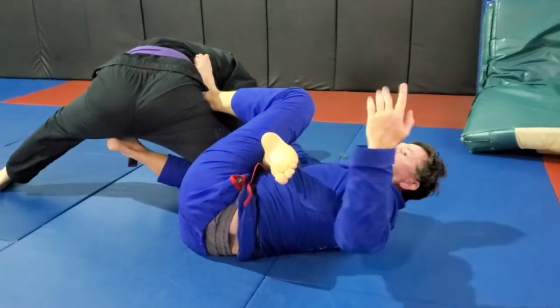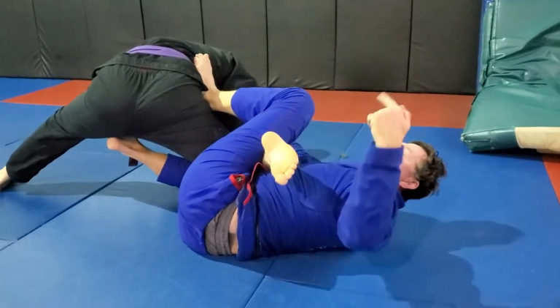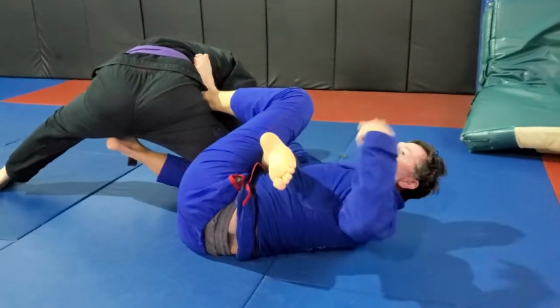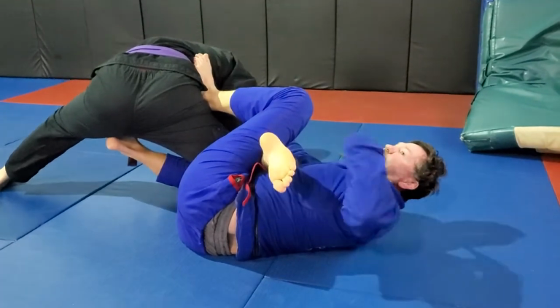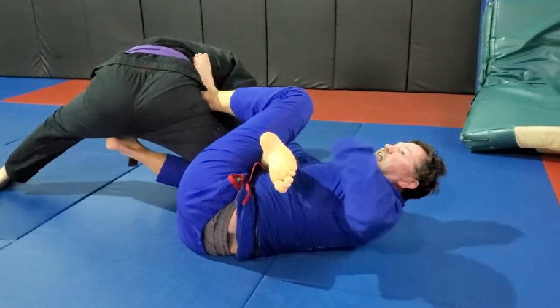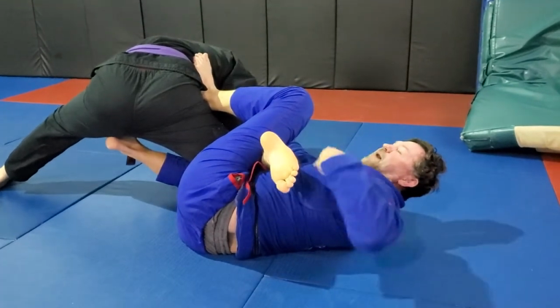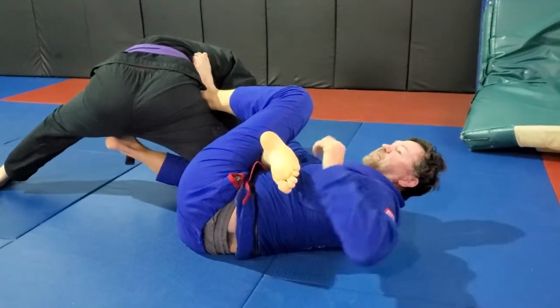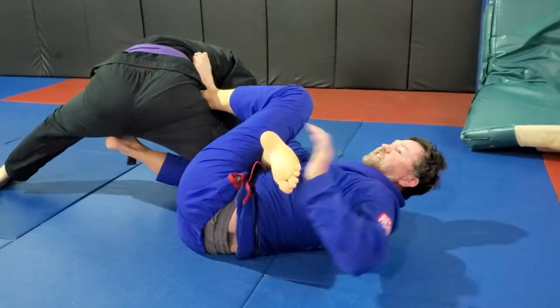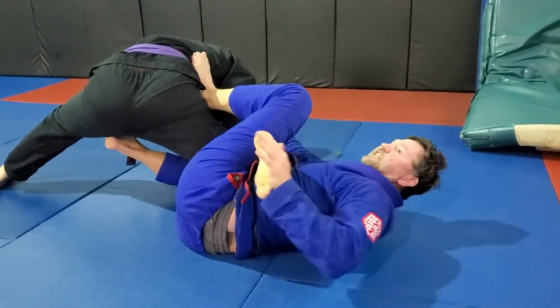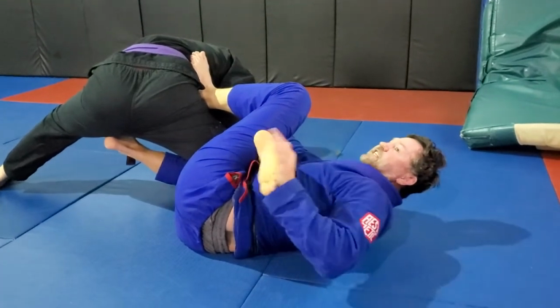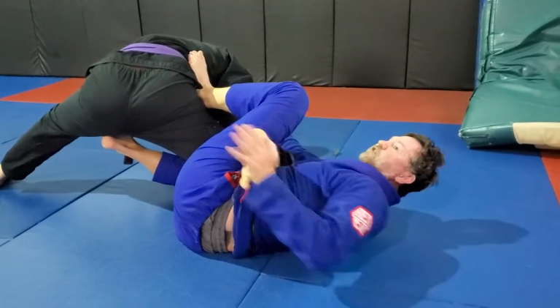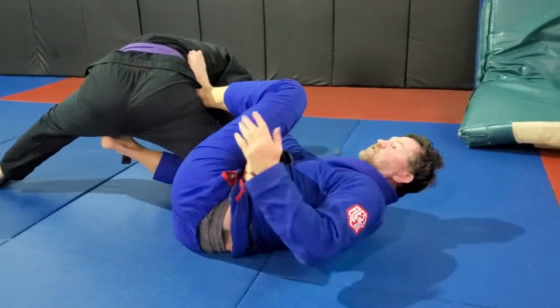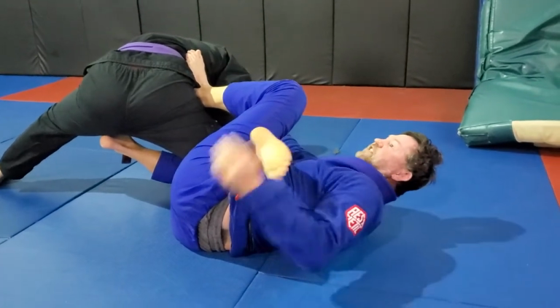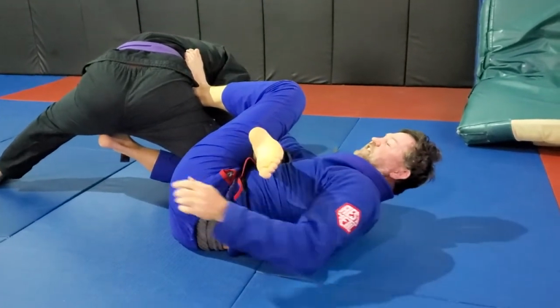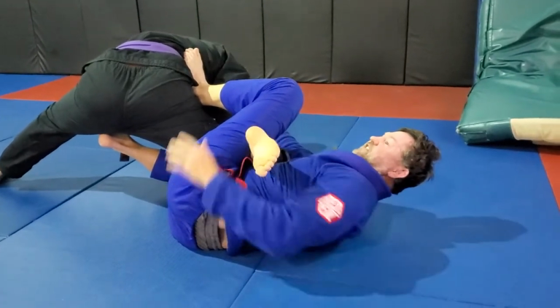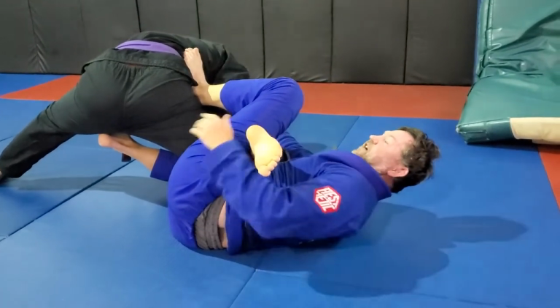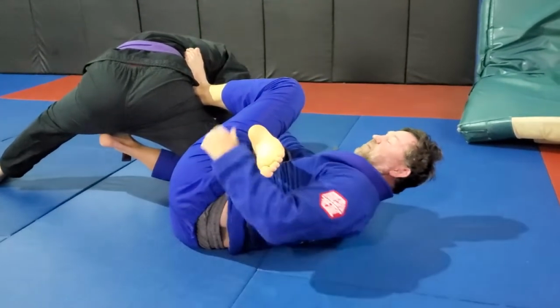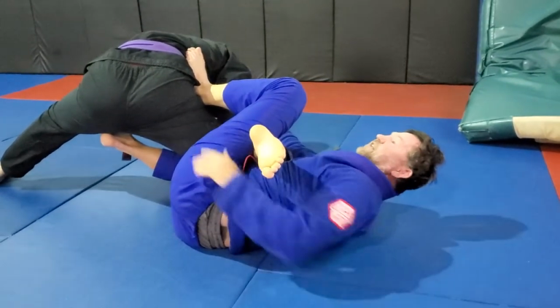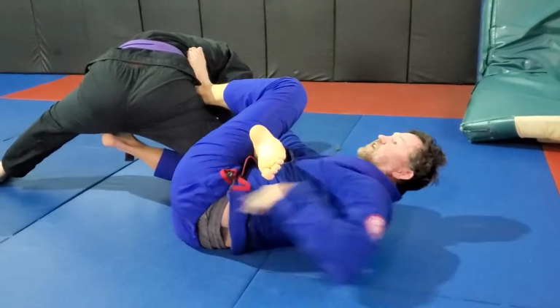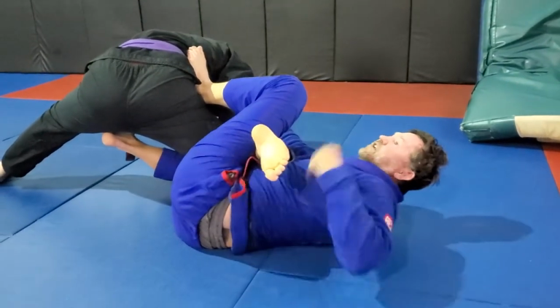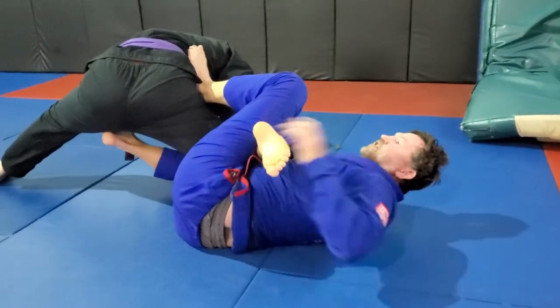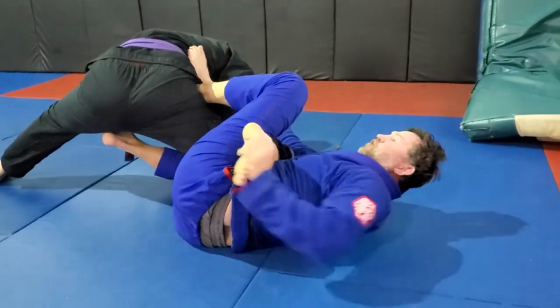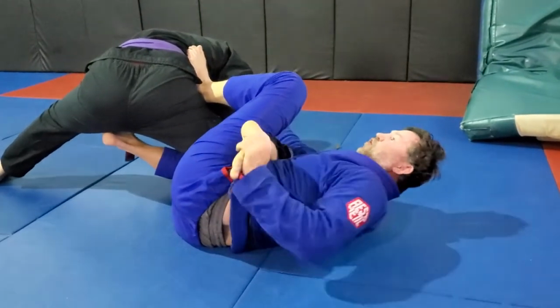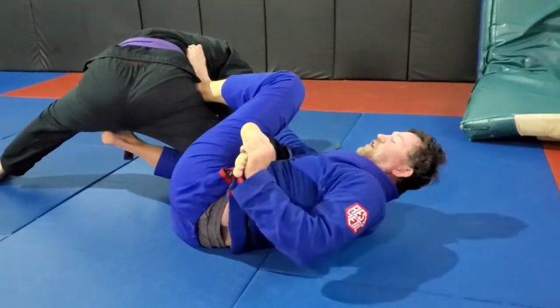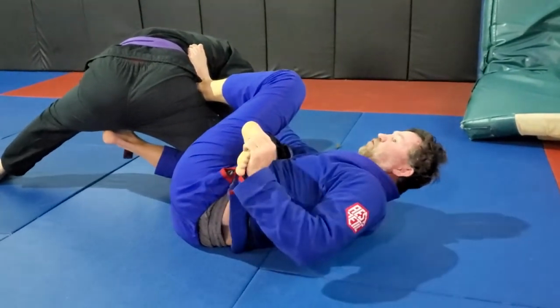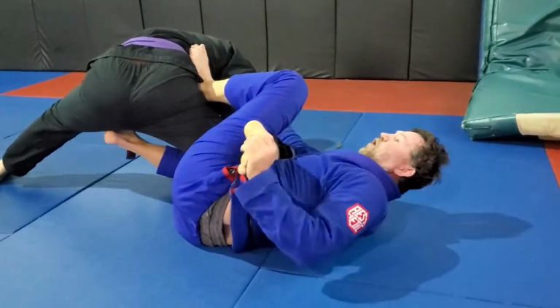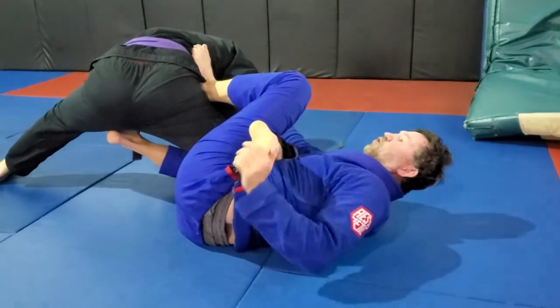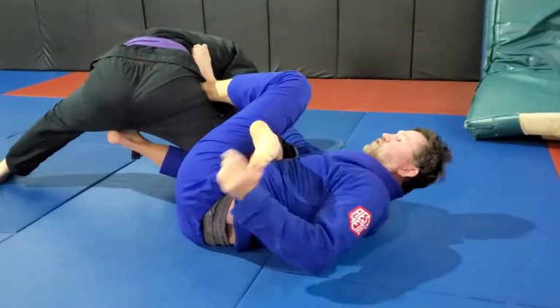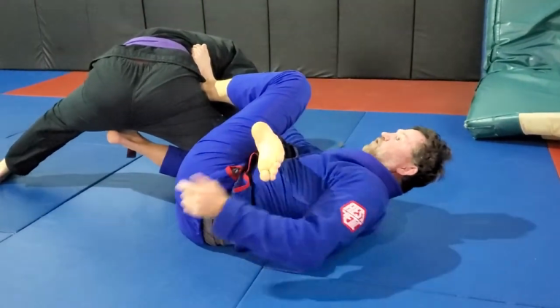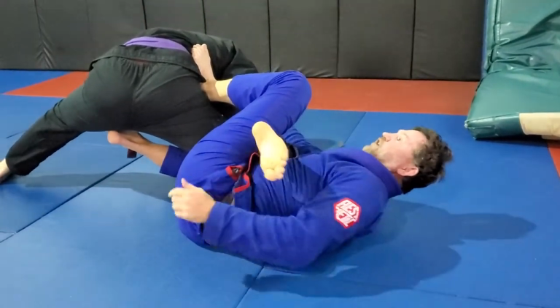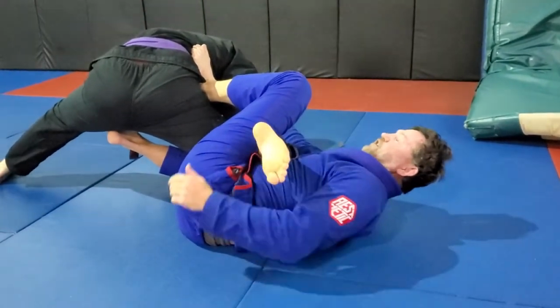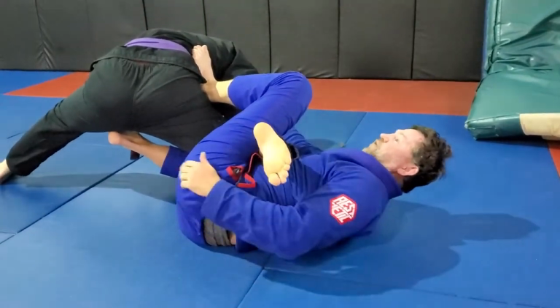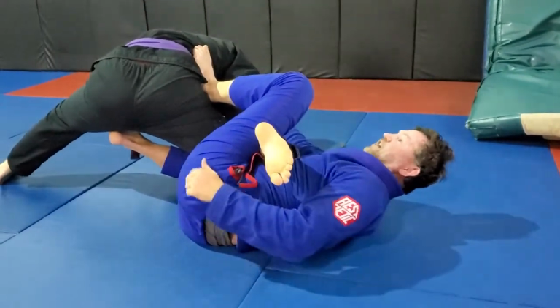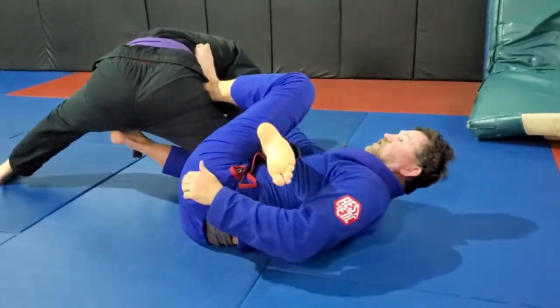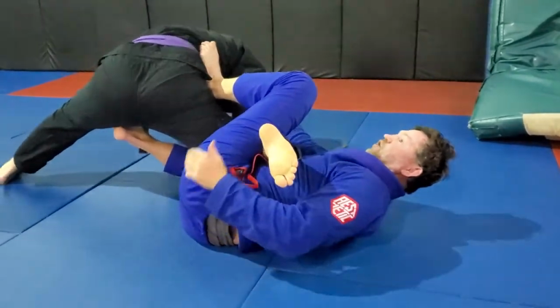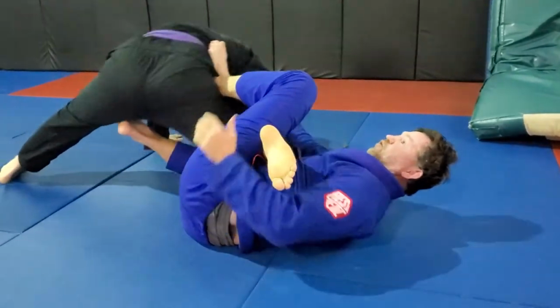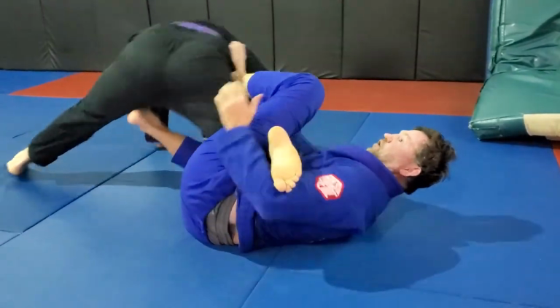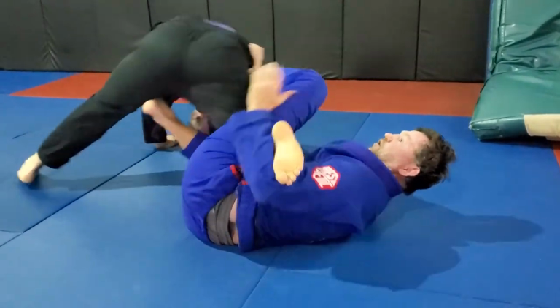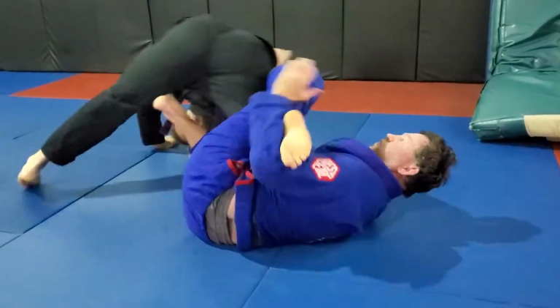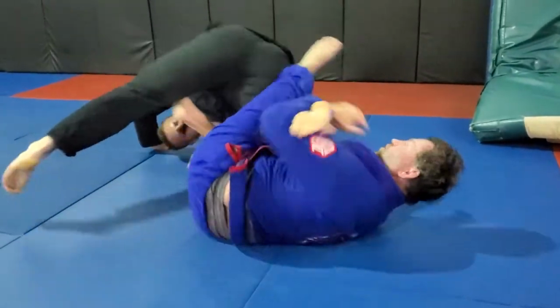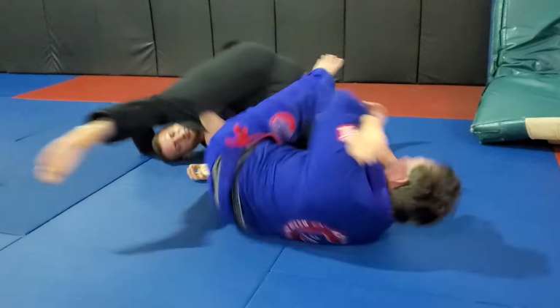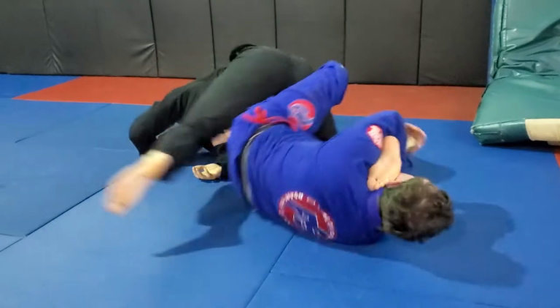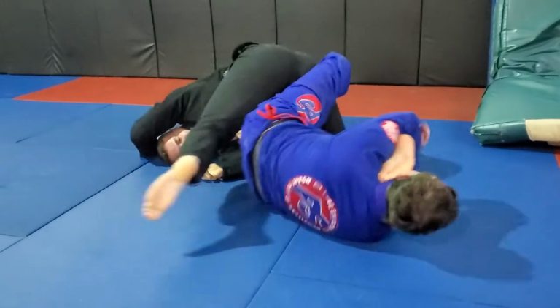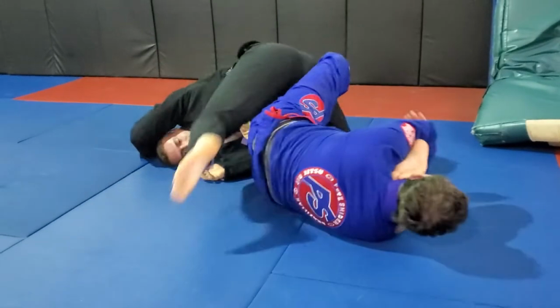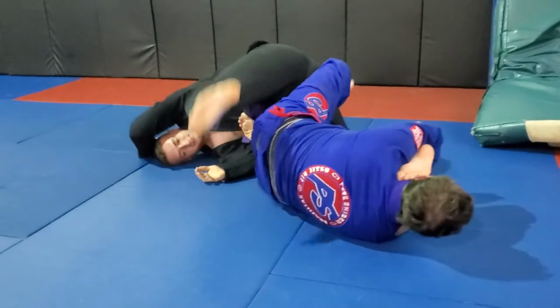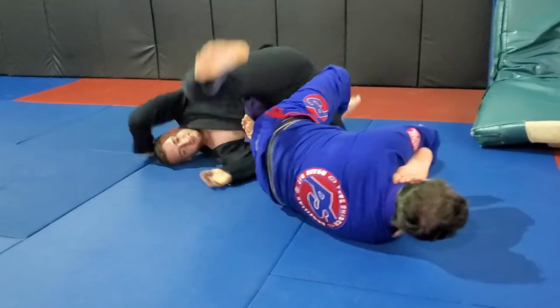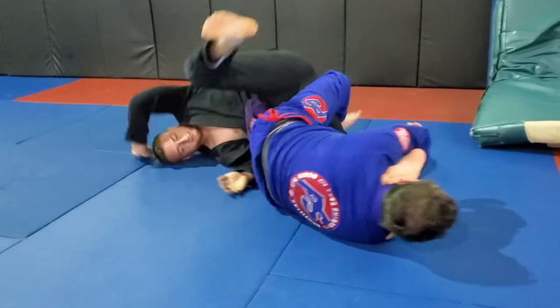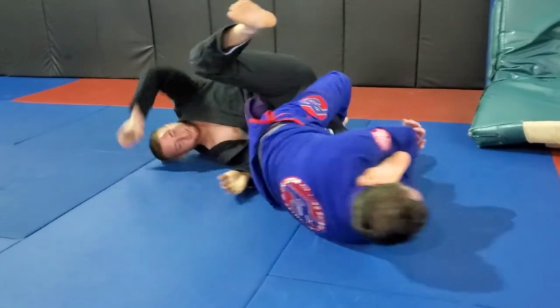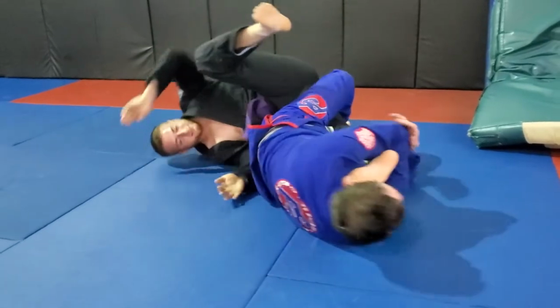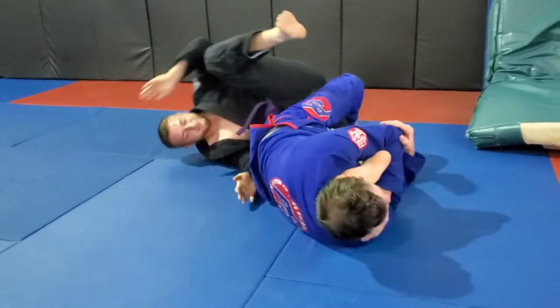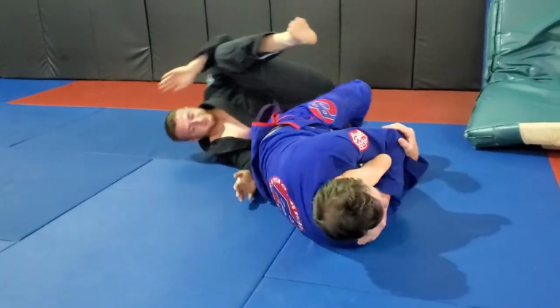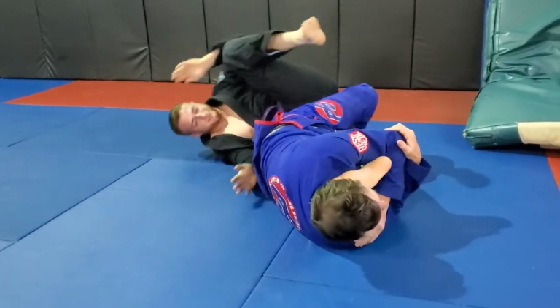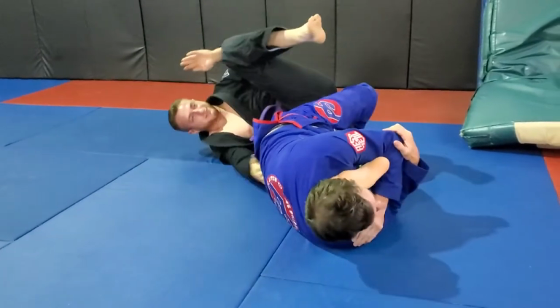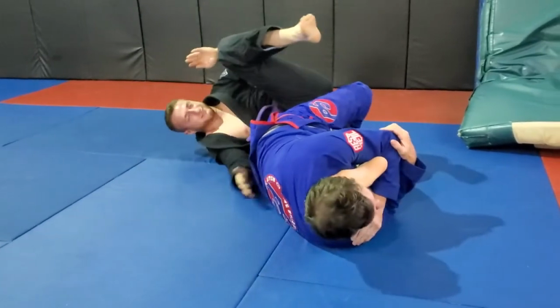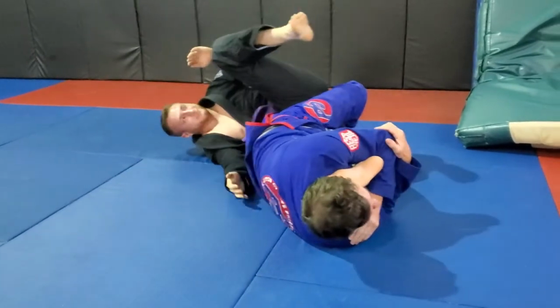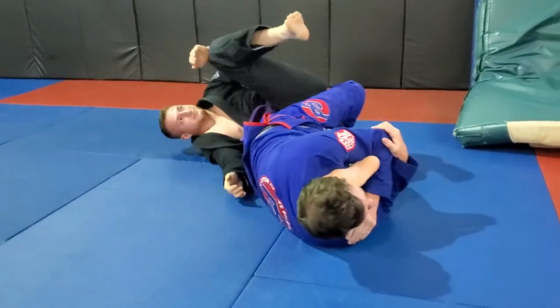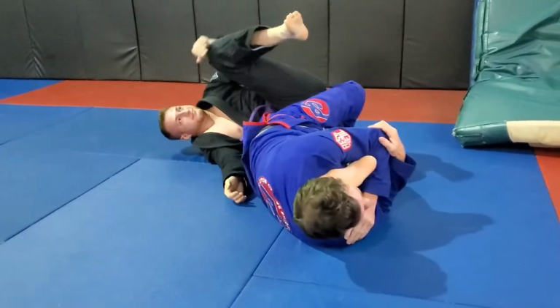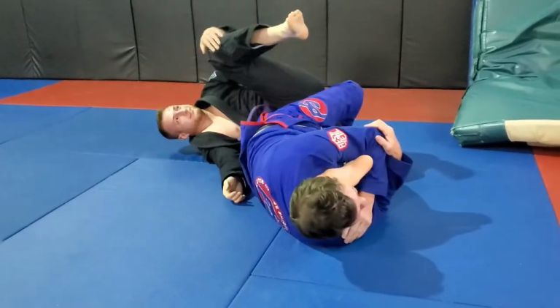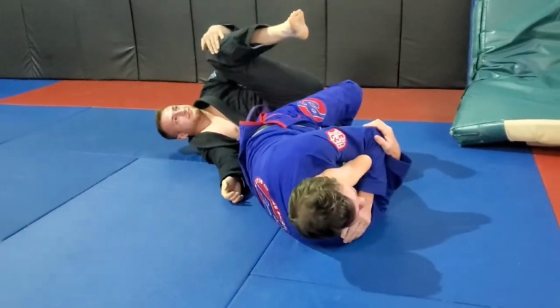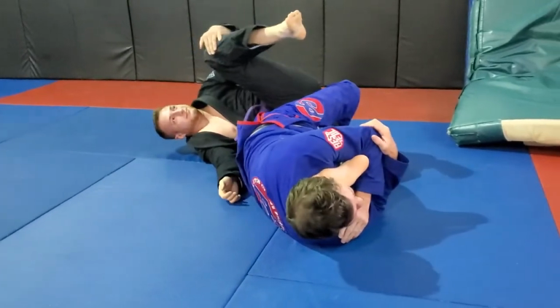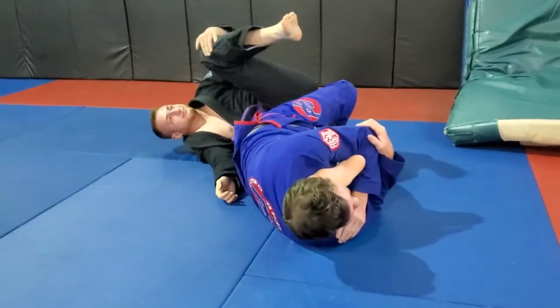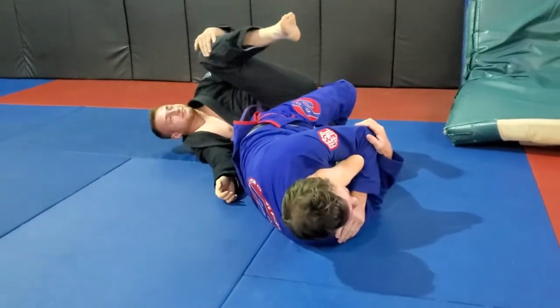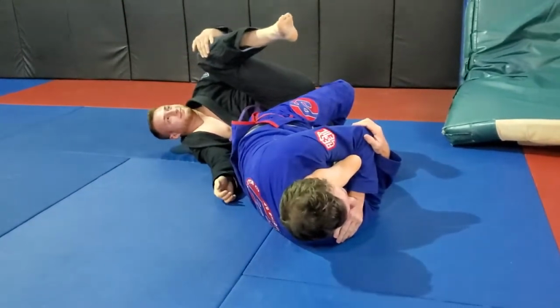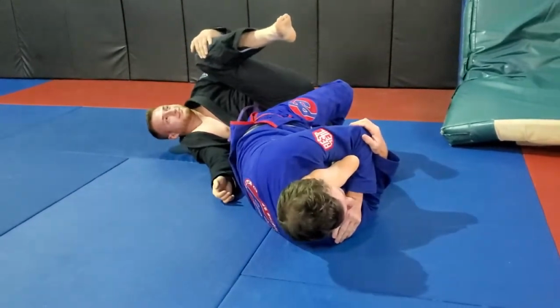But what happens — he knows the toe hold is coming, so he rolls over his right shoulder. When he rolls, he's rolling right into the knee bar.